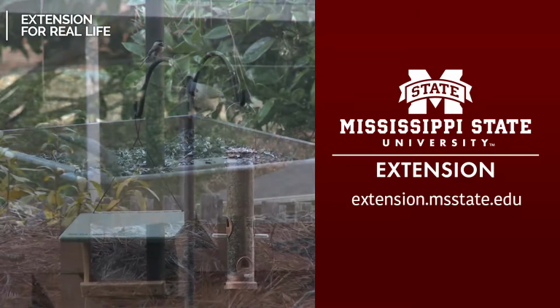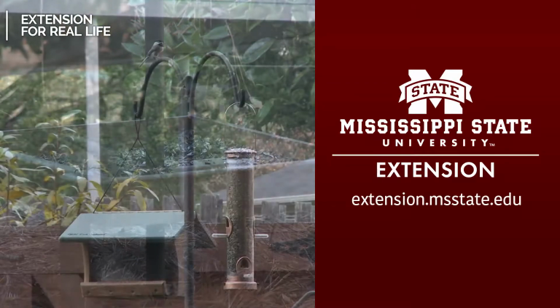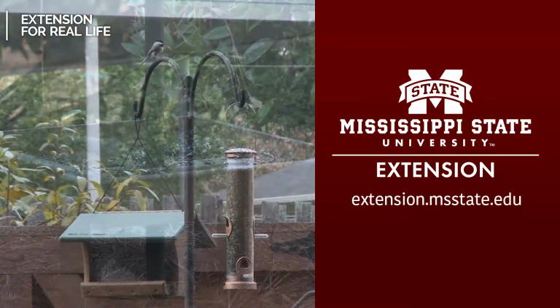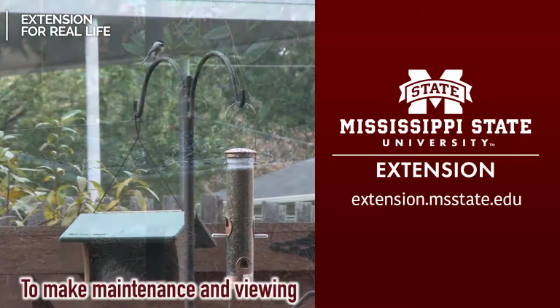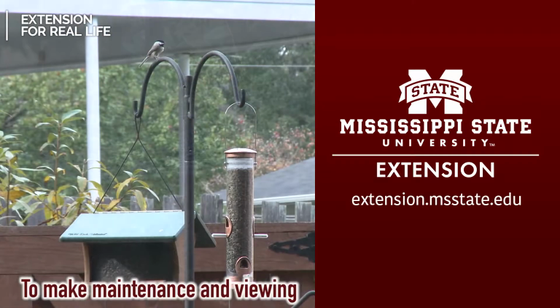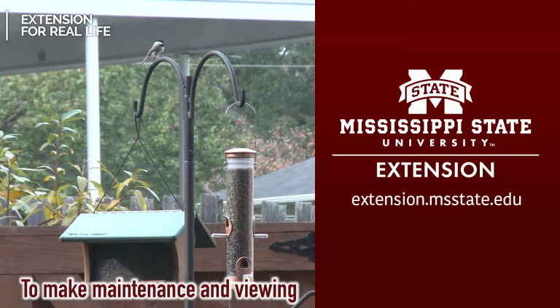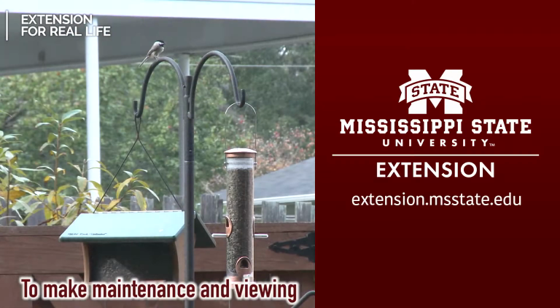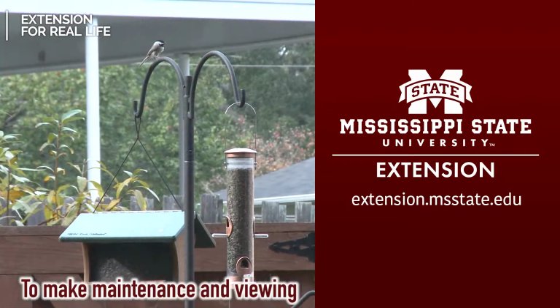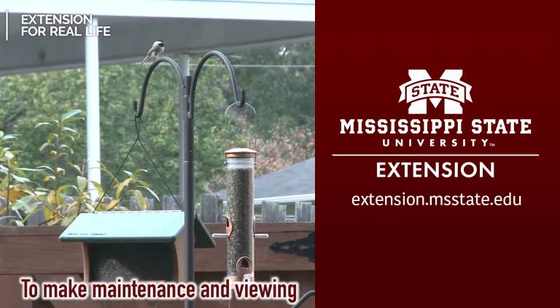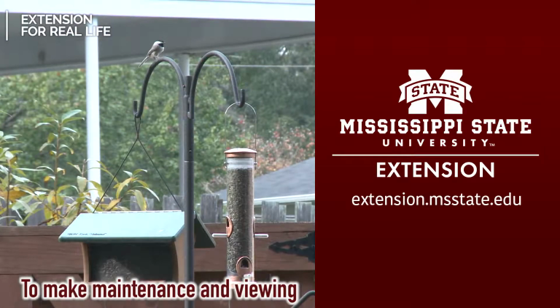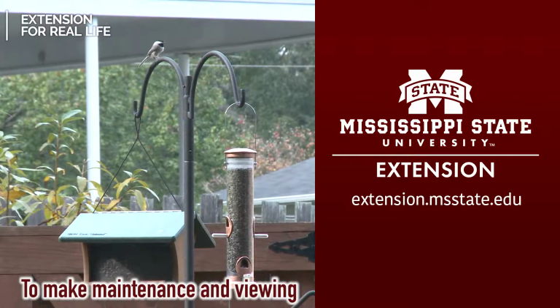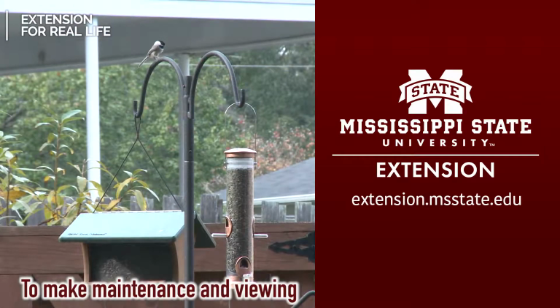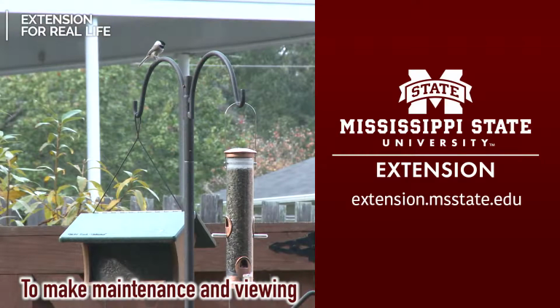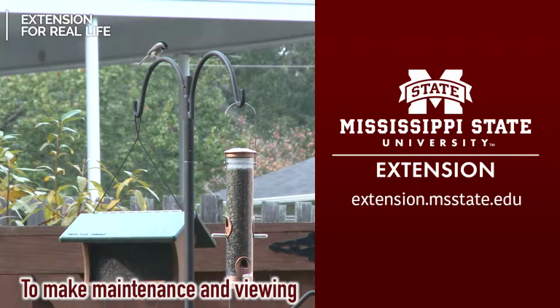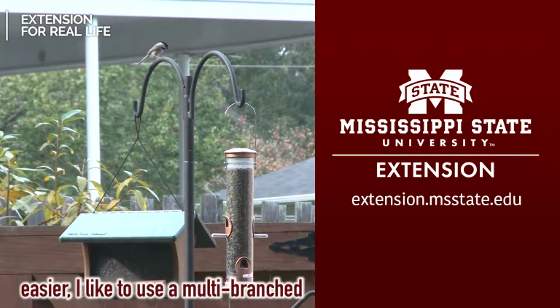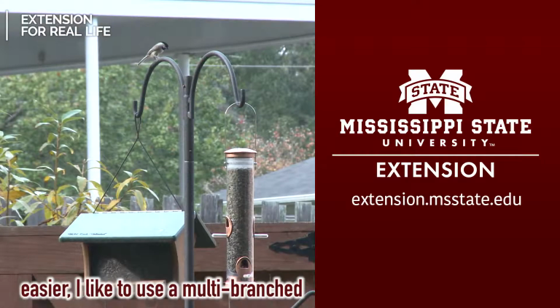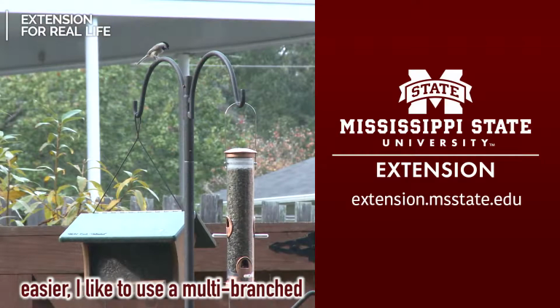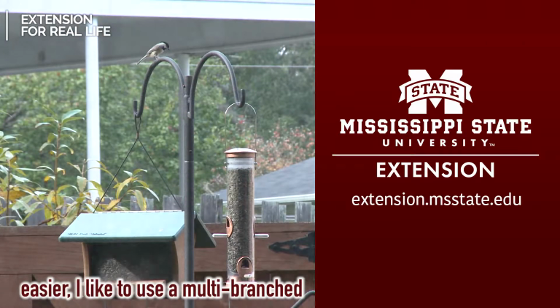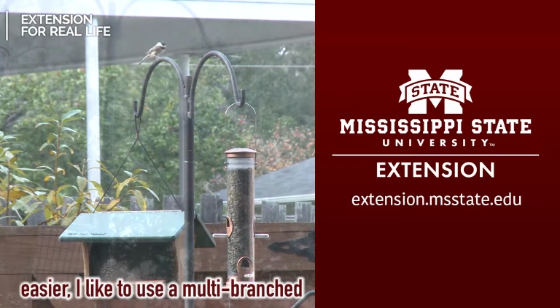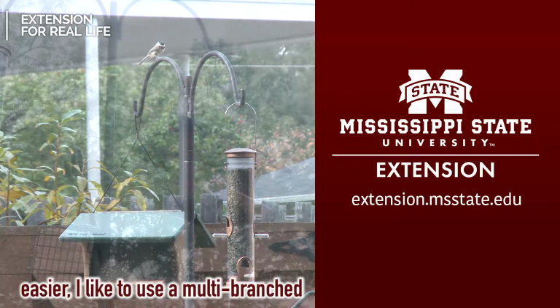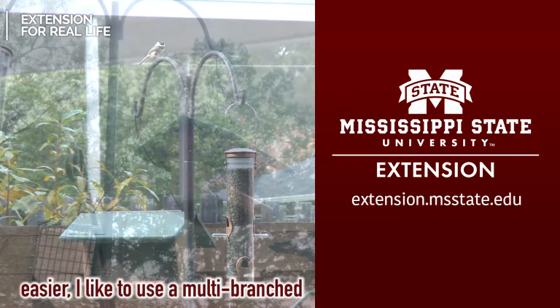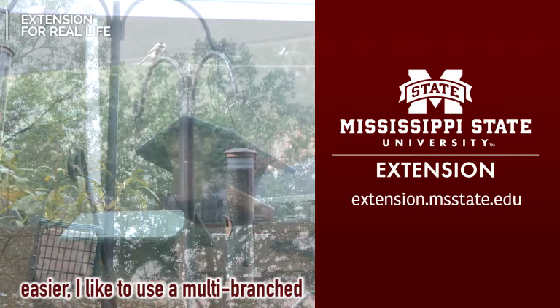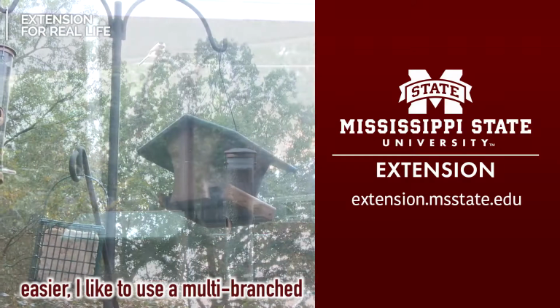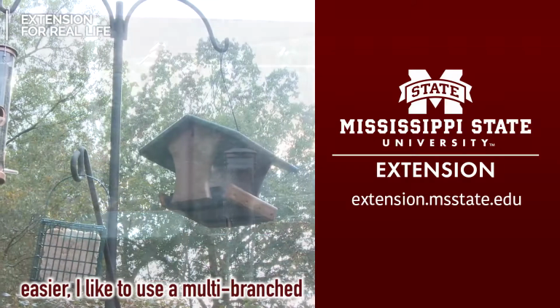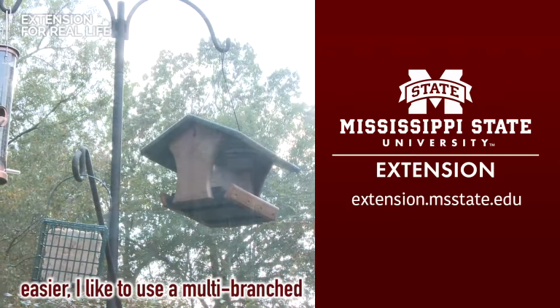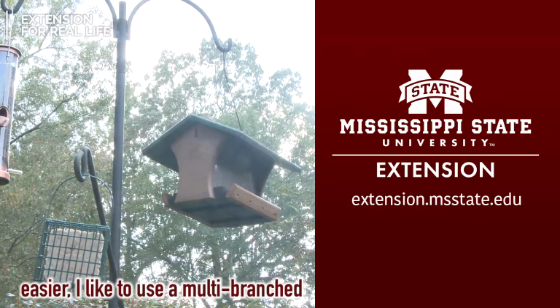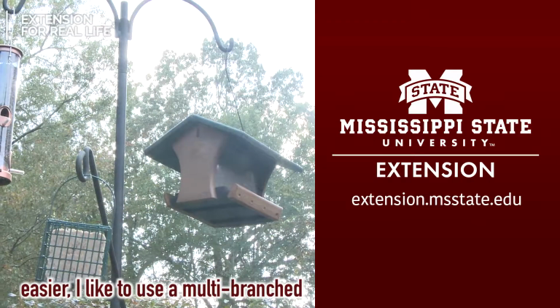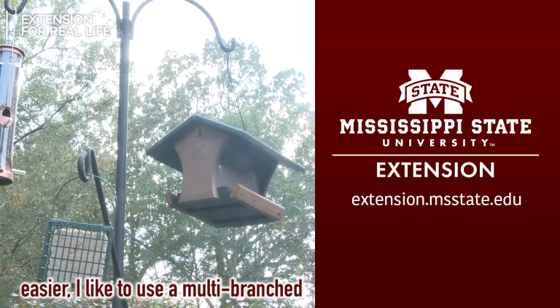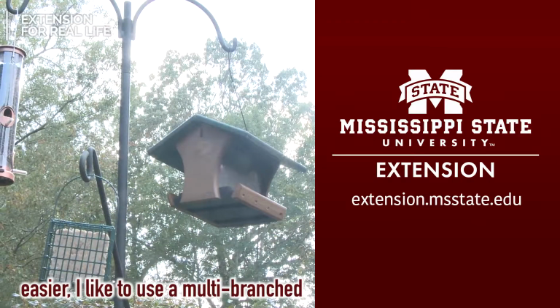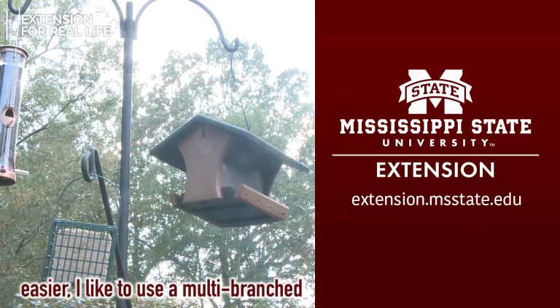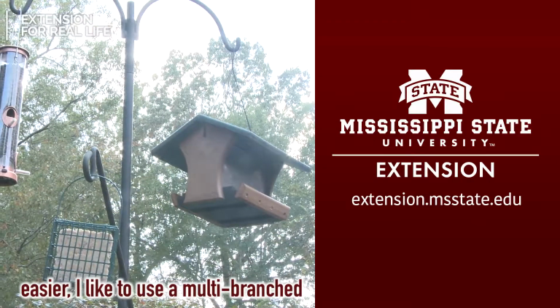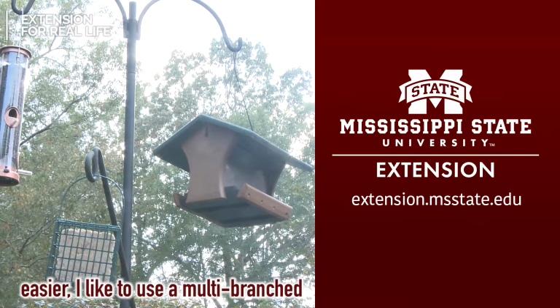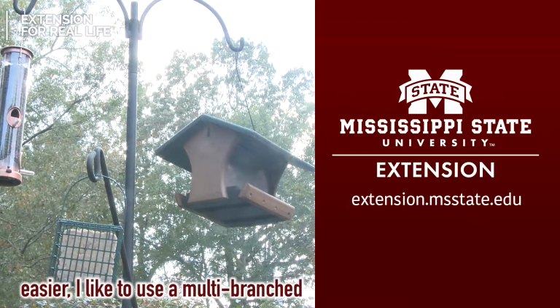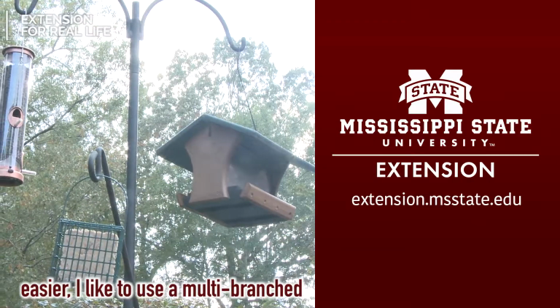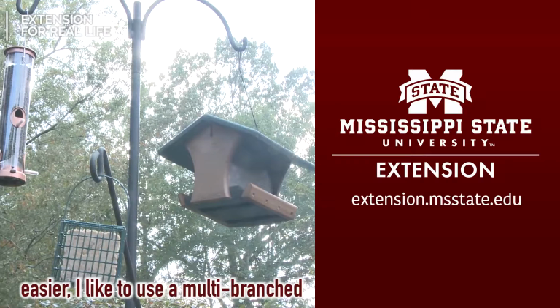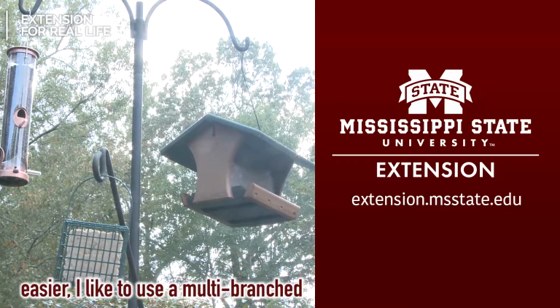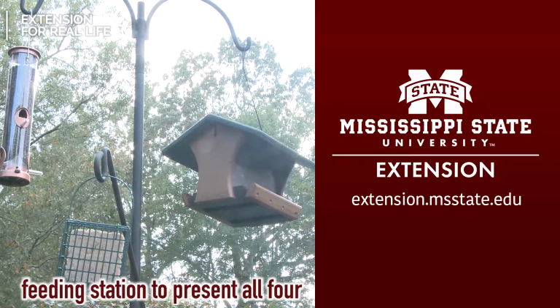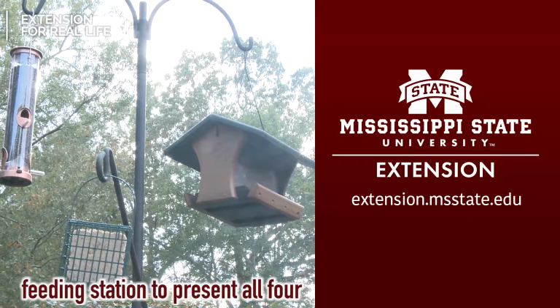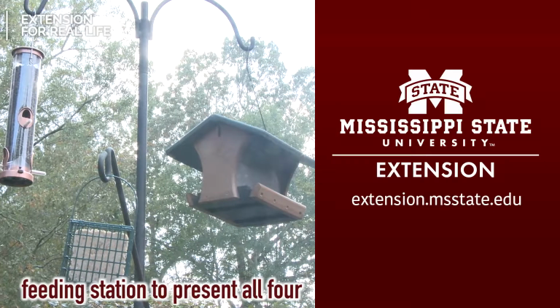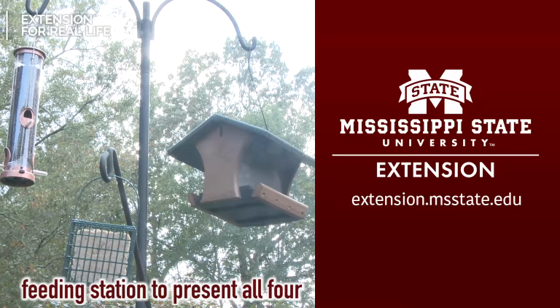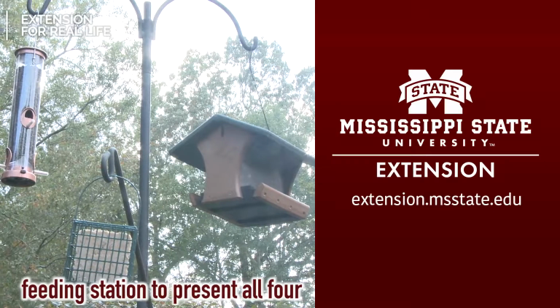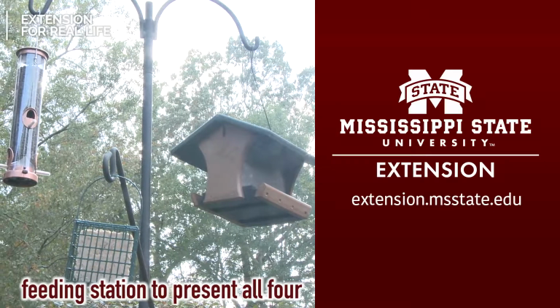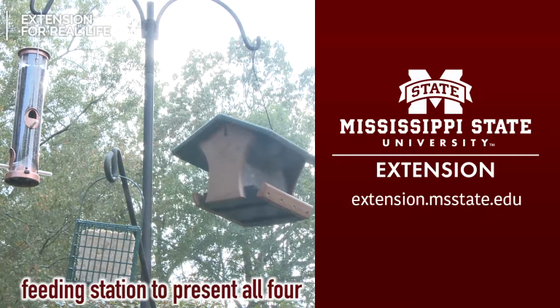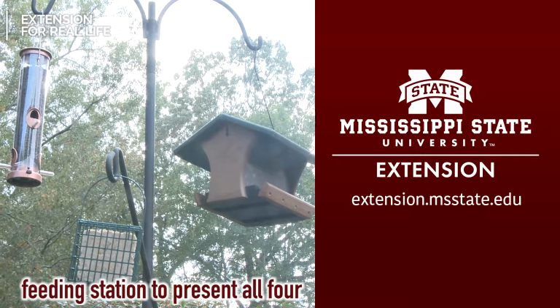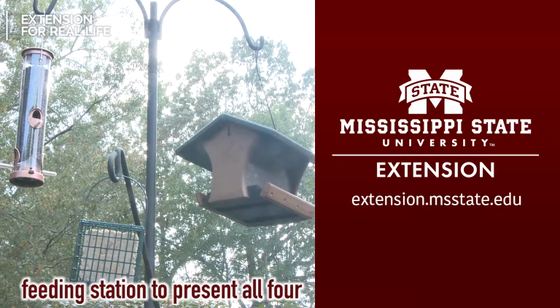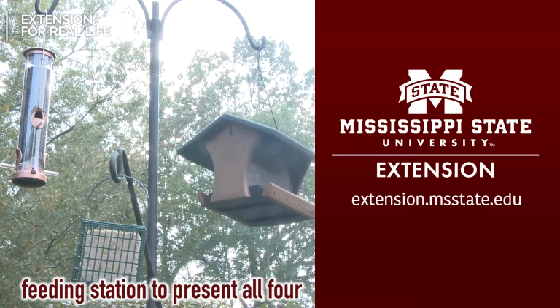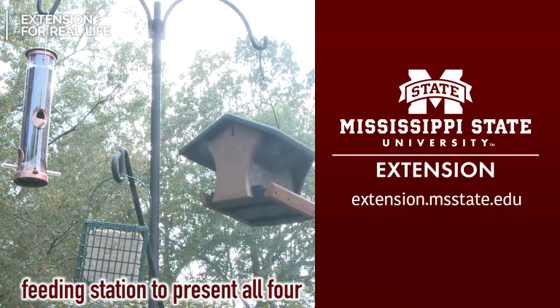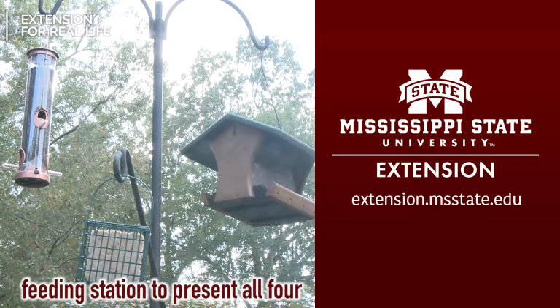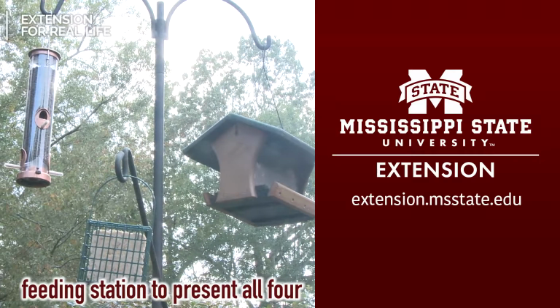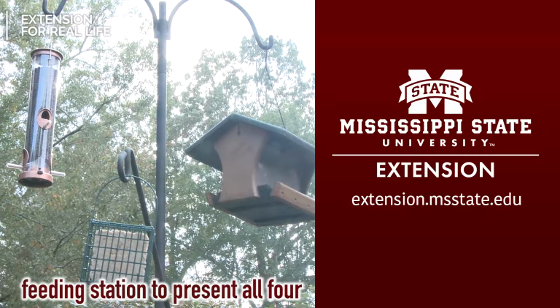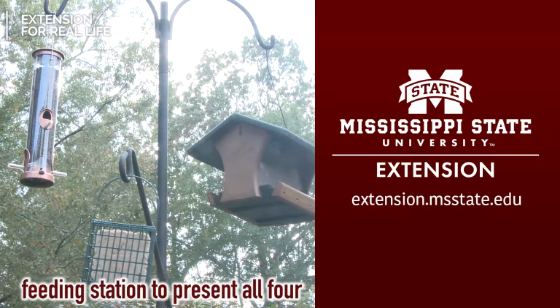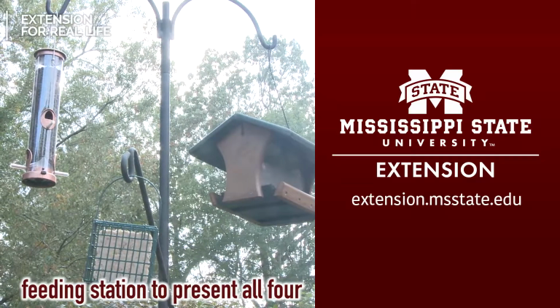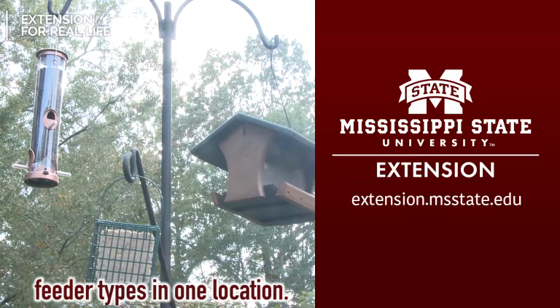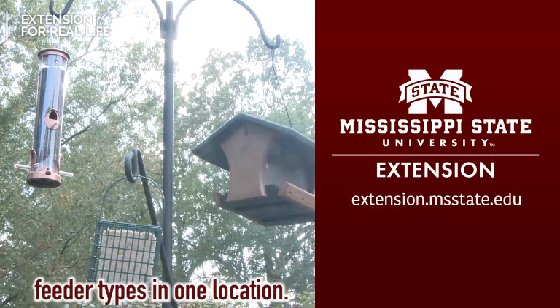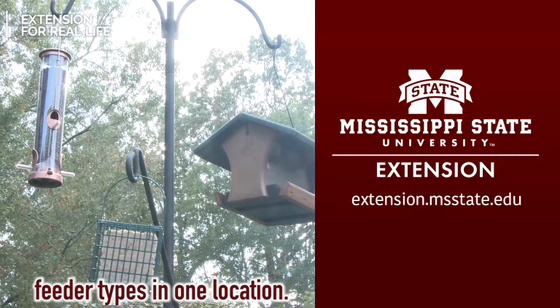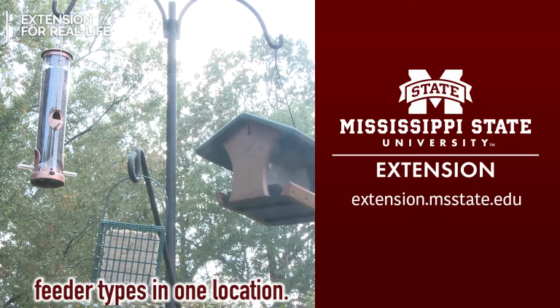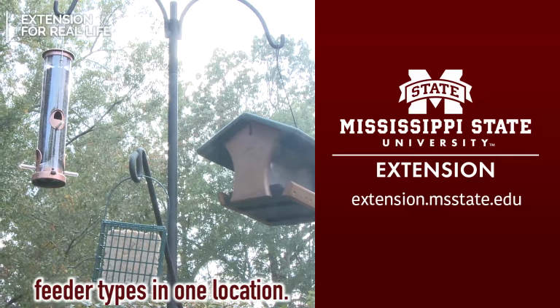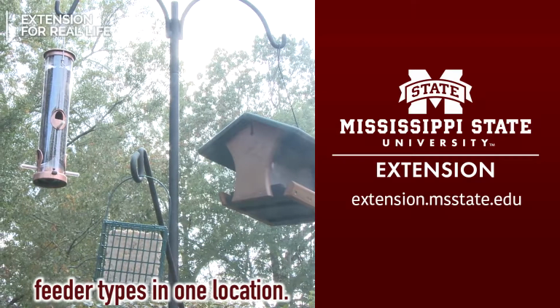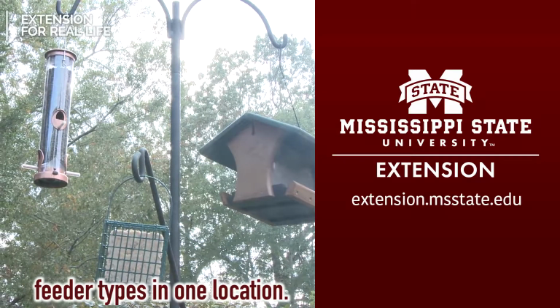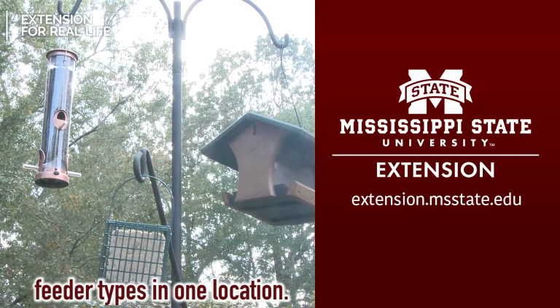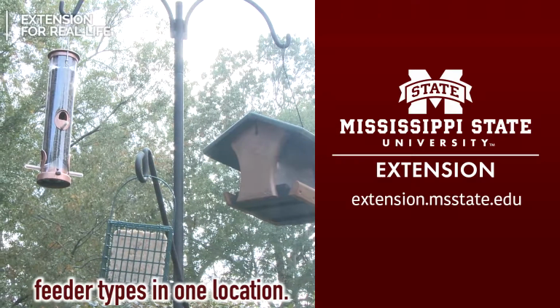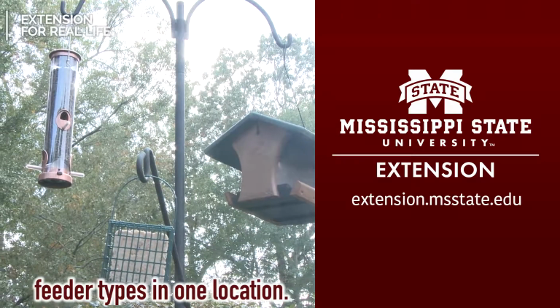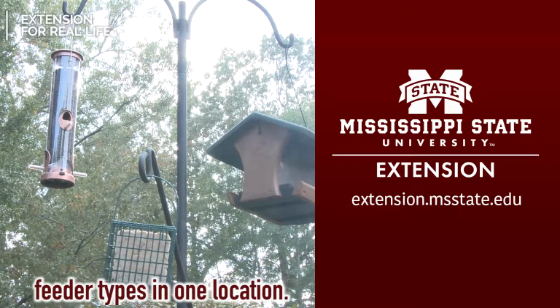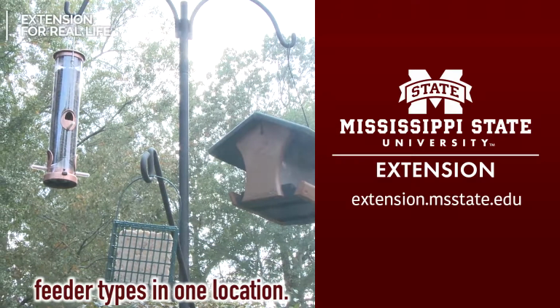To make maintenance and viewing easier, I like to use a multi-branch feeding station to present all four feeder types in one location.